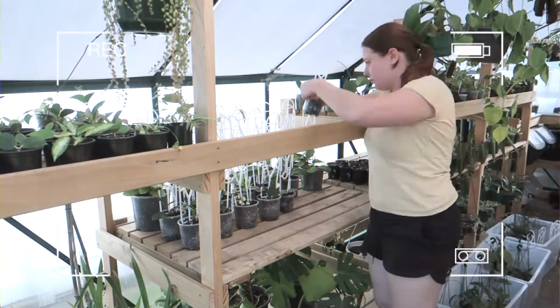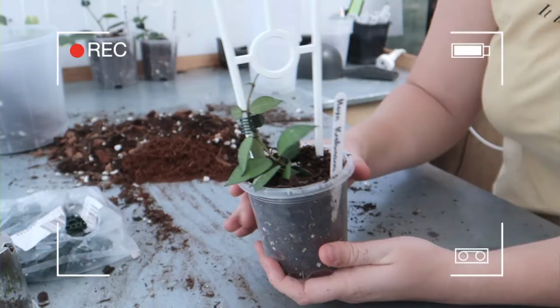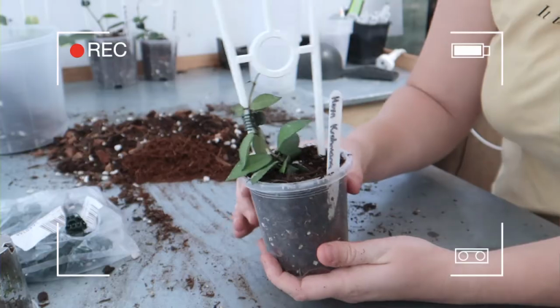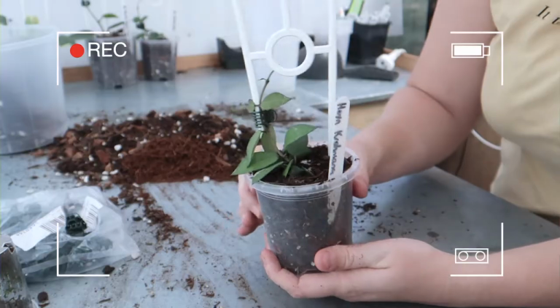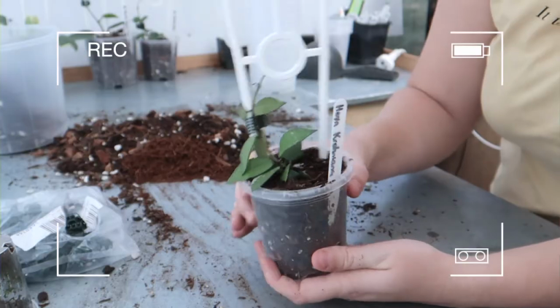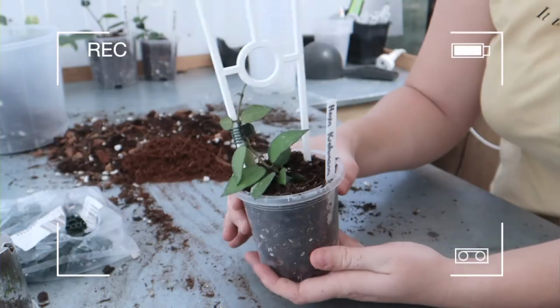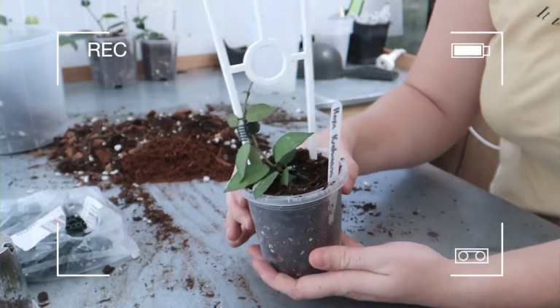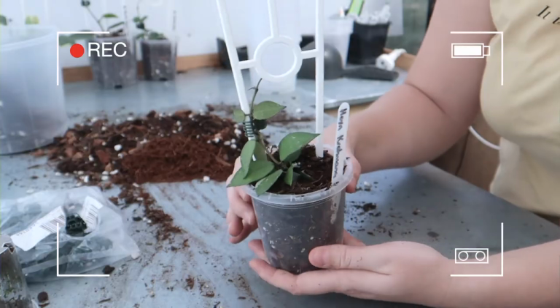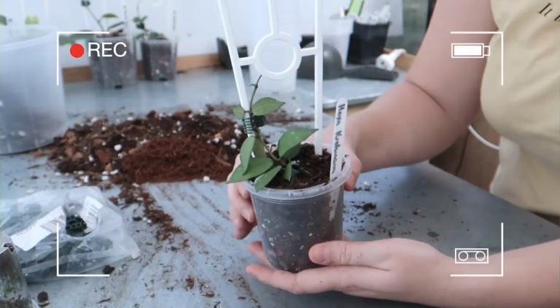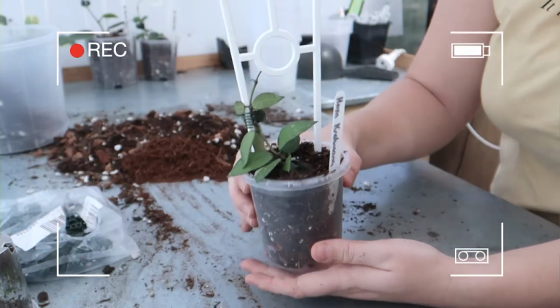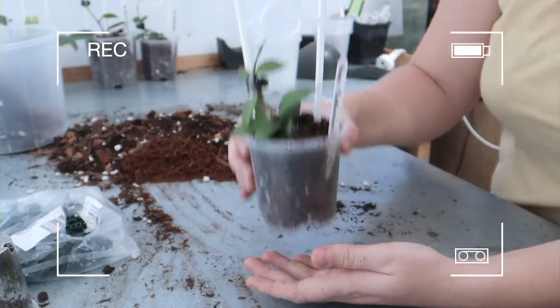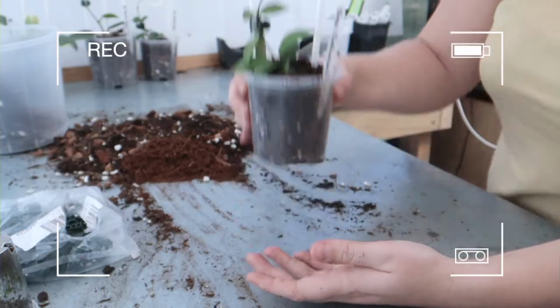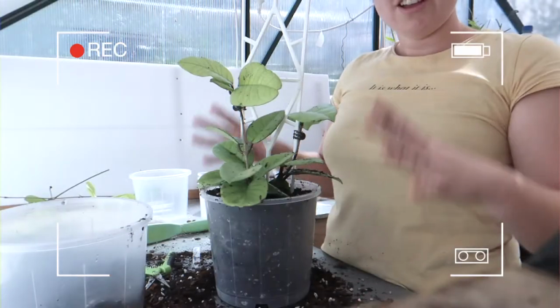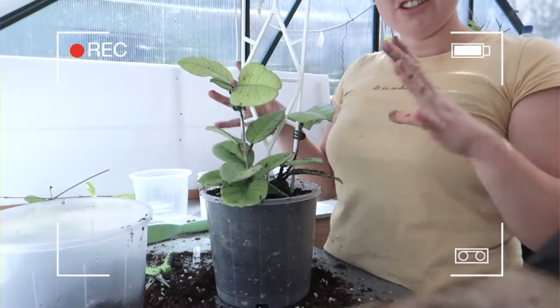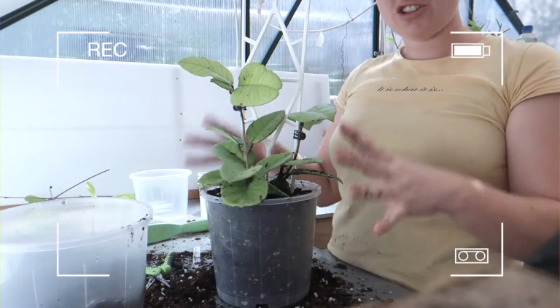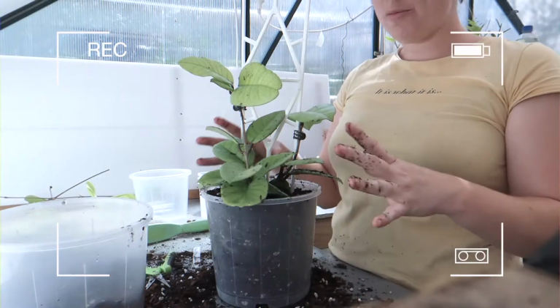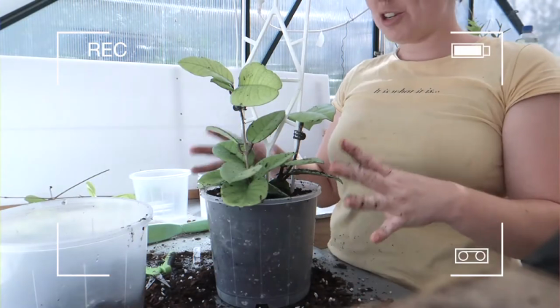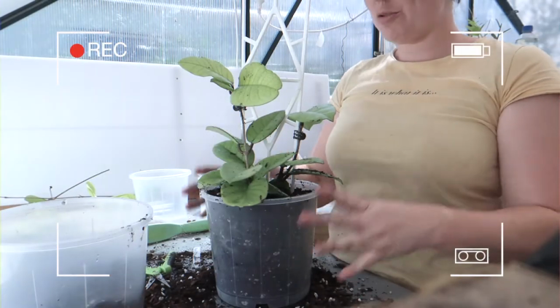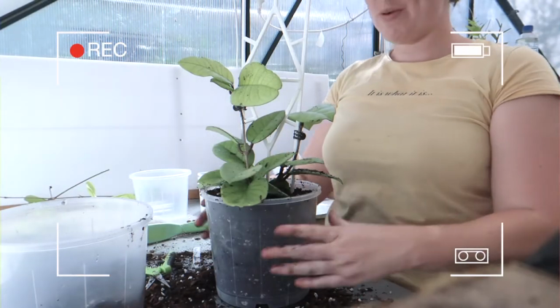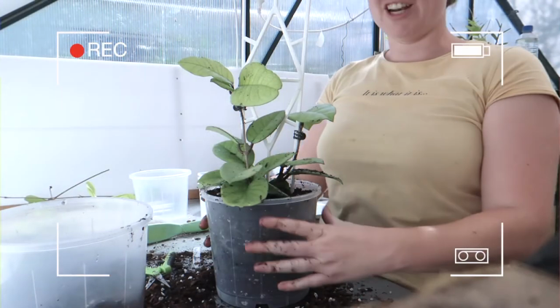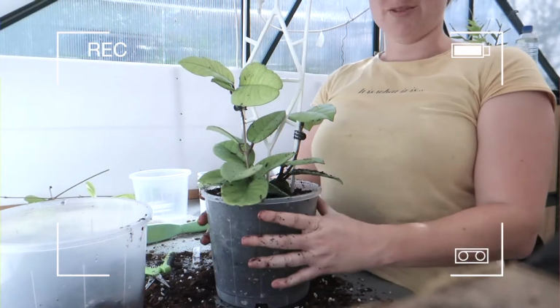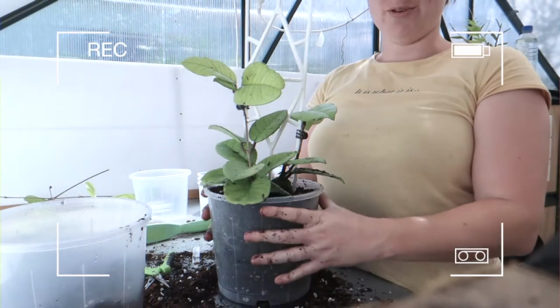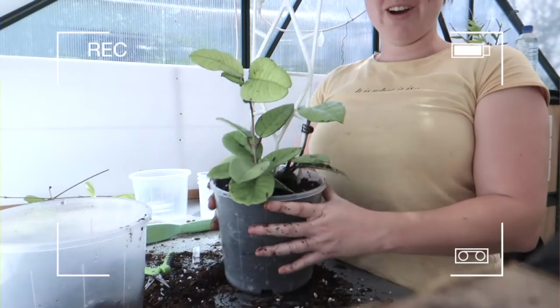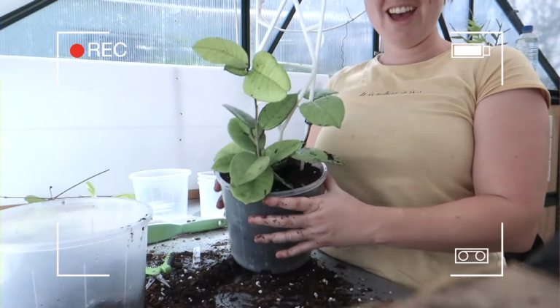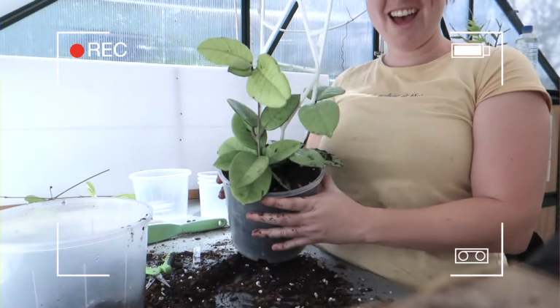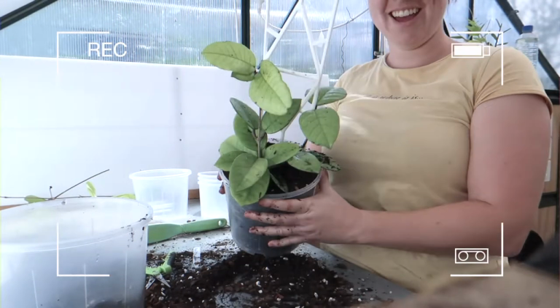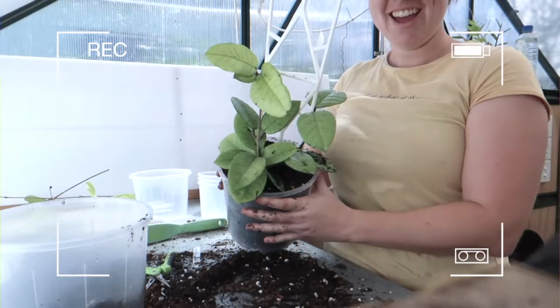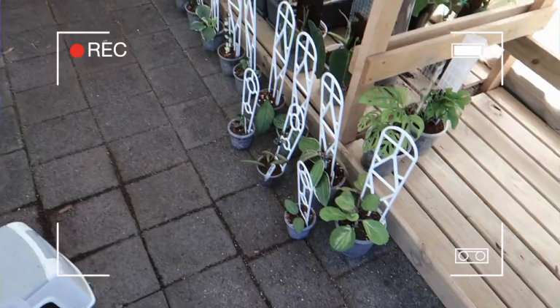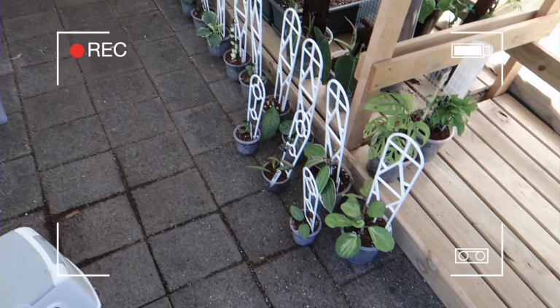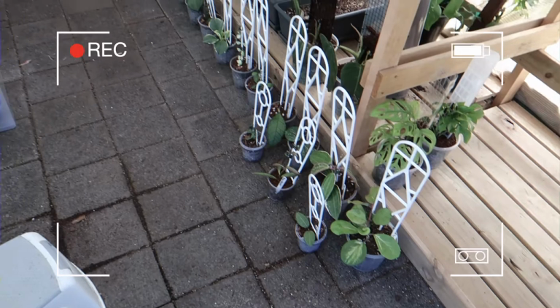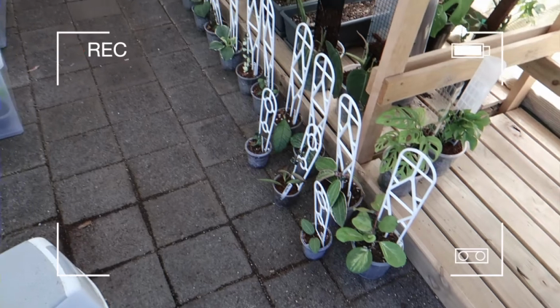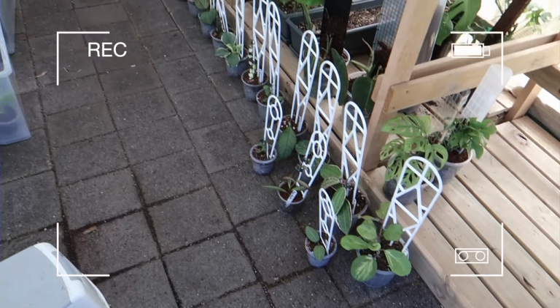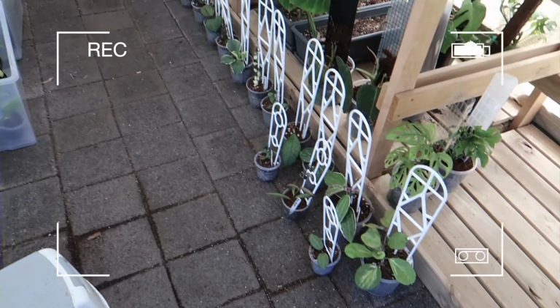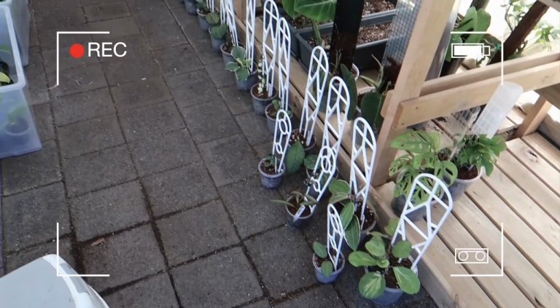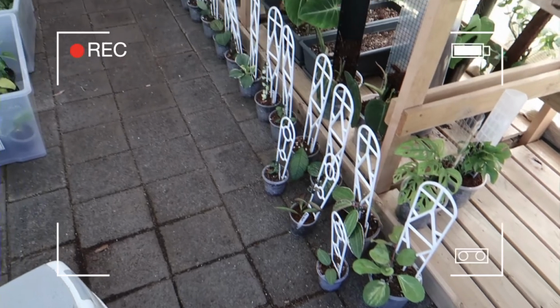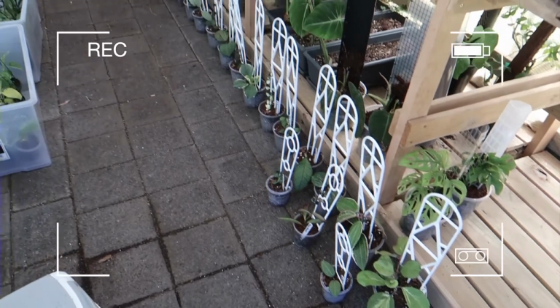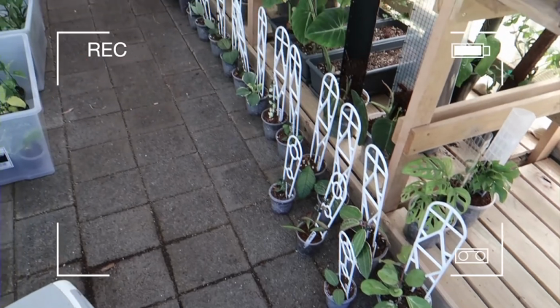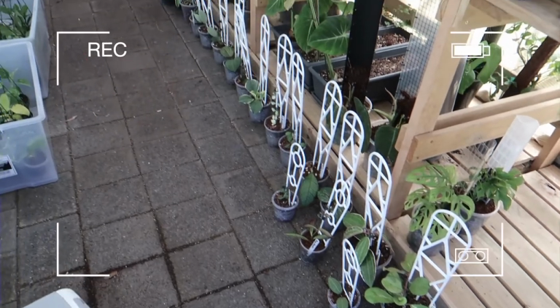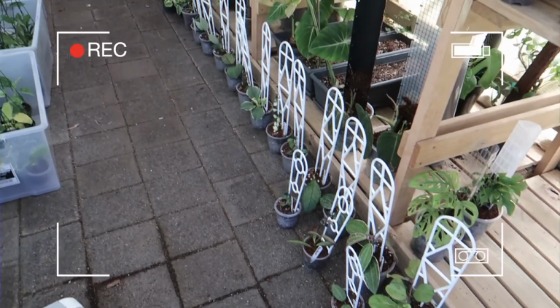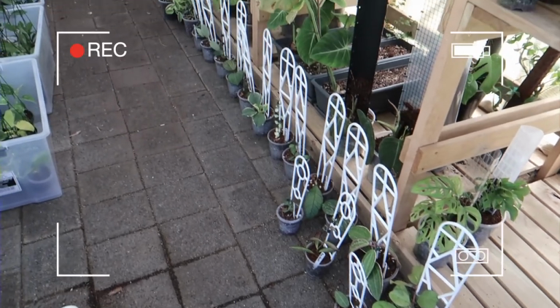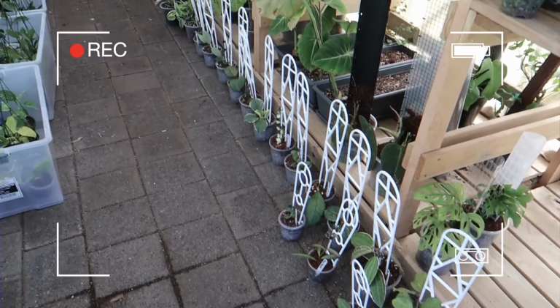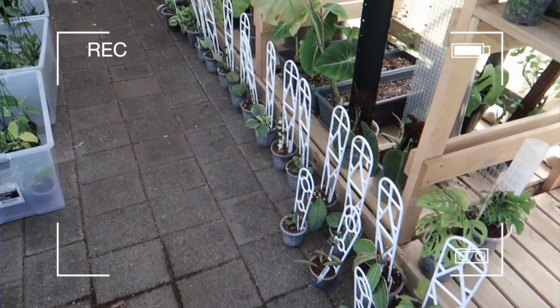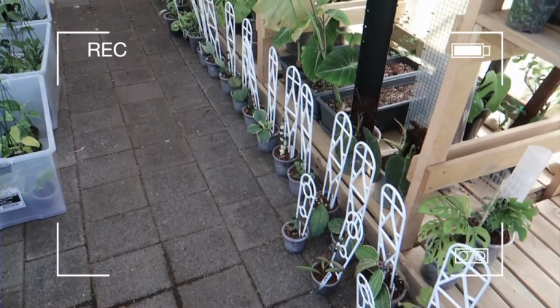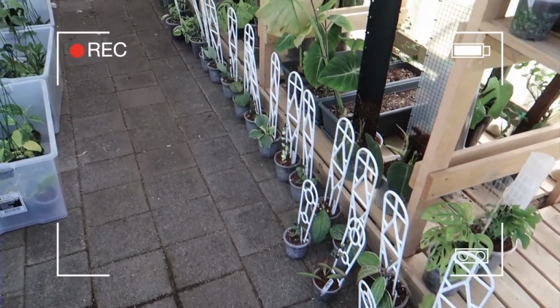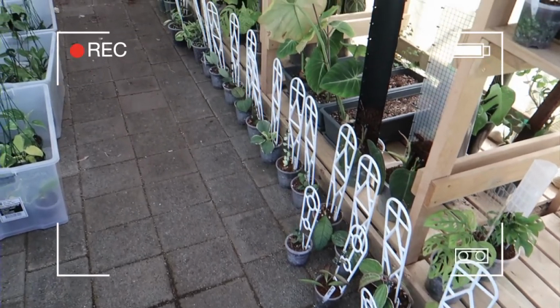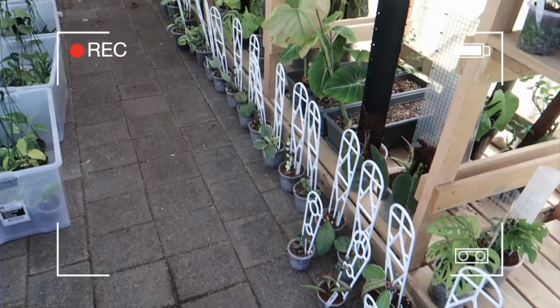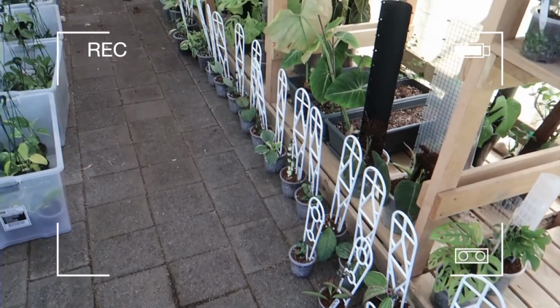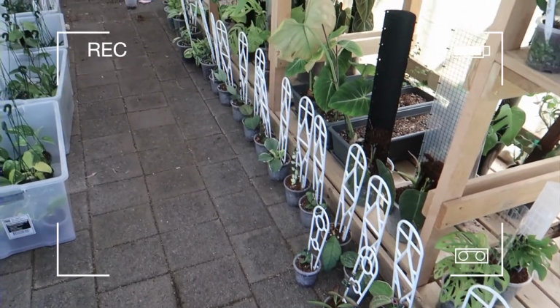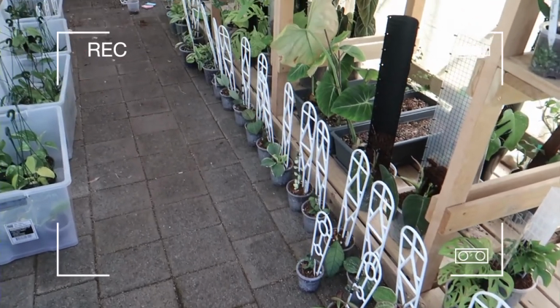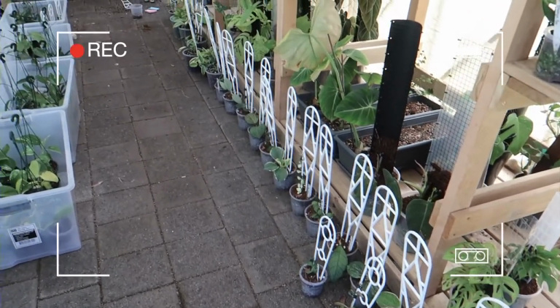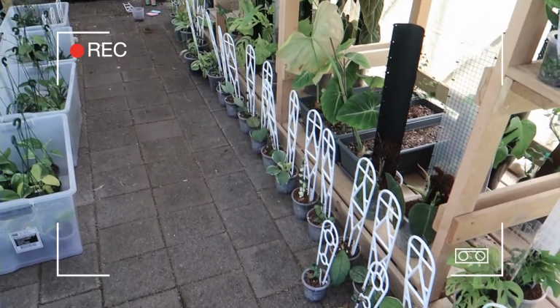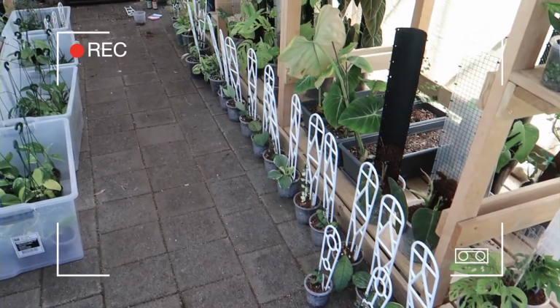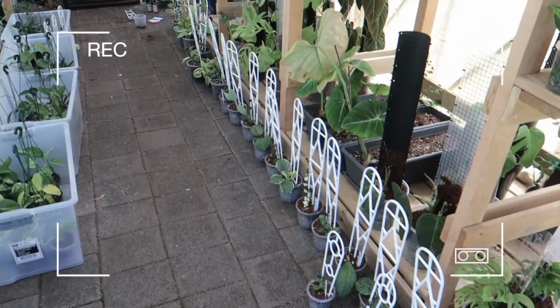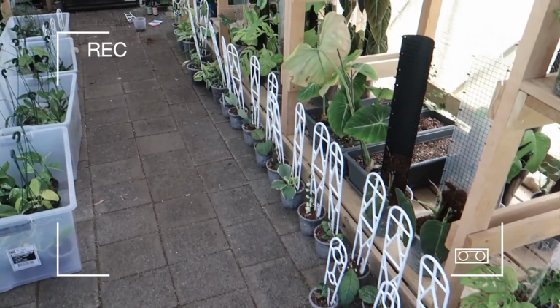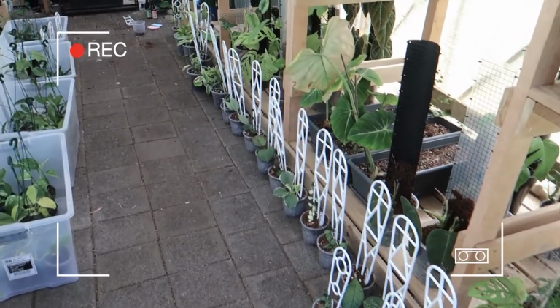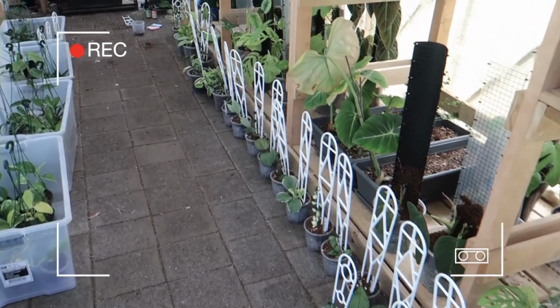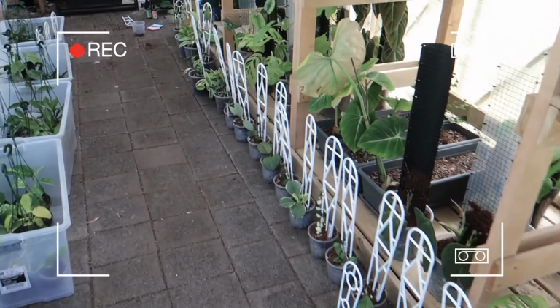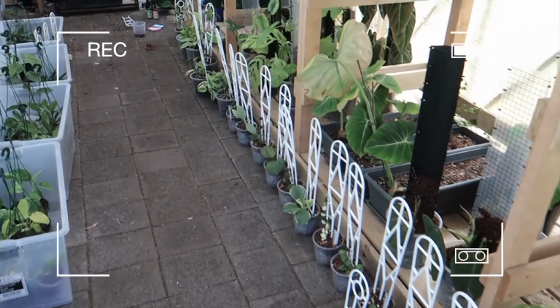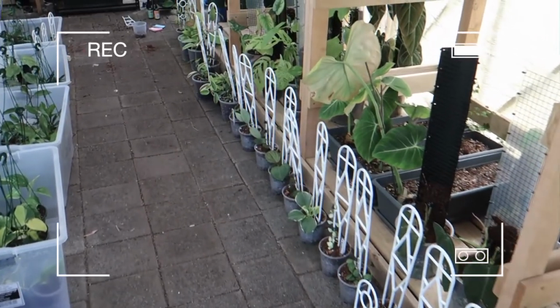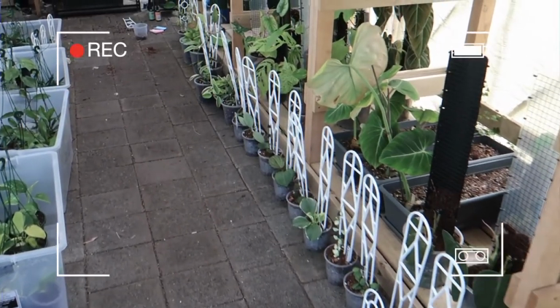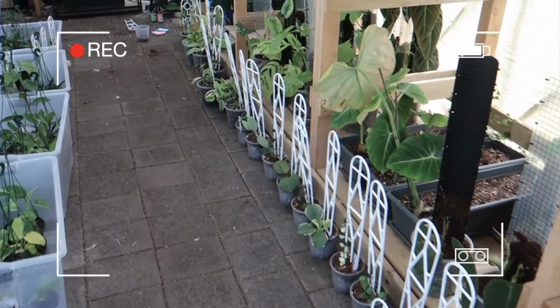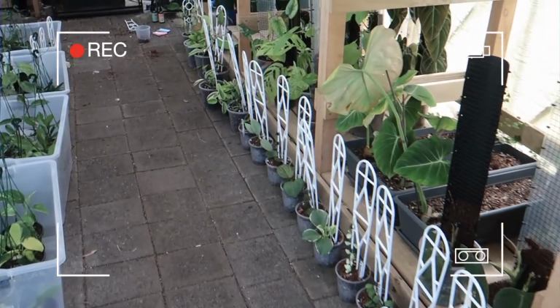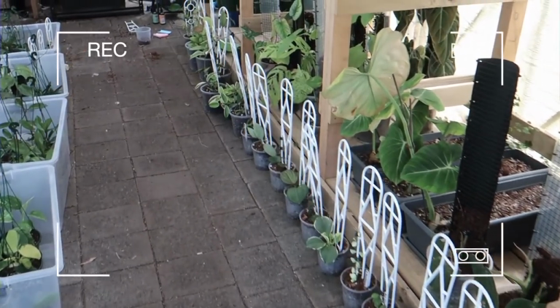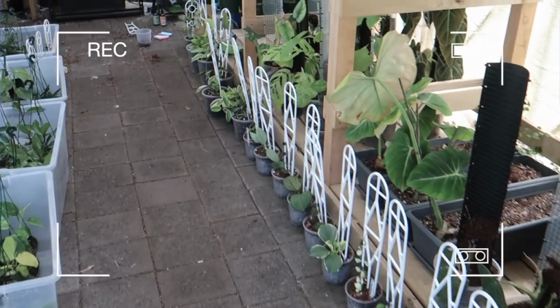And she's good to go — so much more manageable. This is the long line of Hoya we have repotted today.